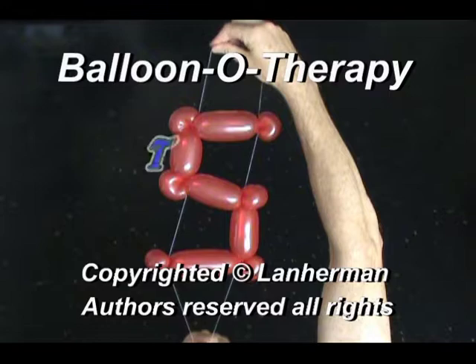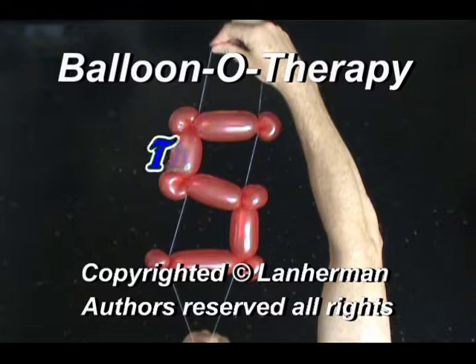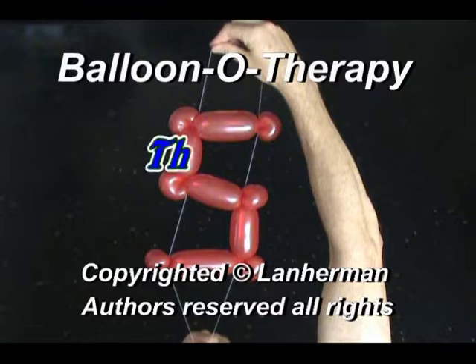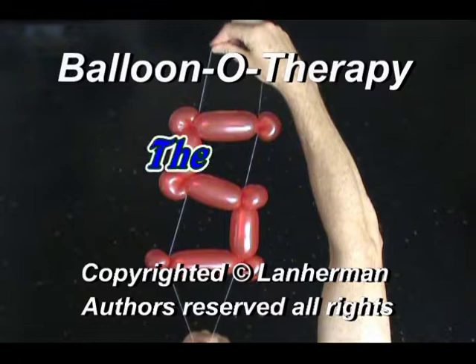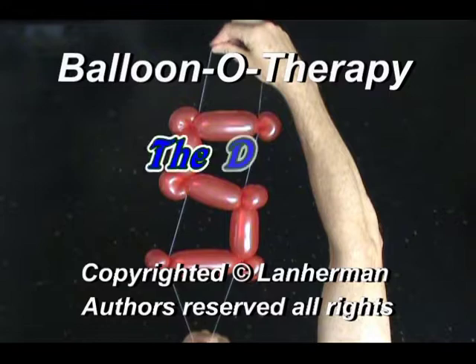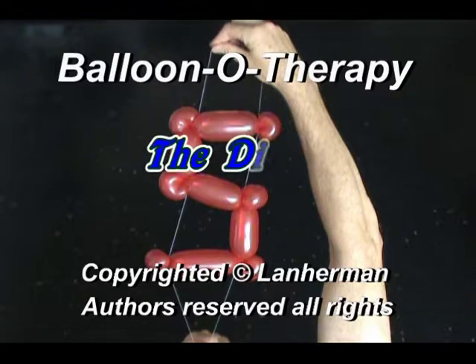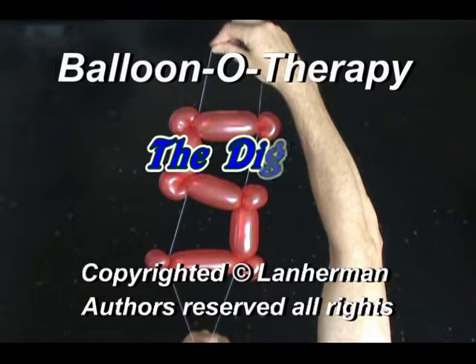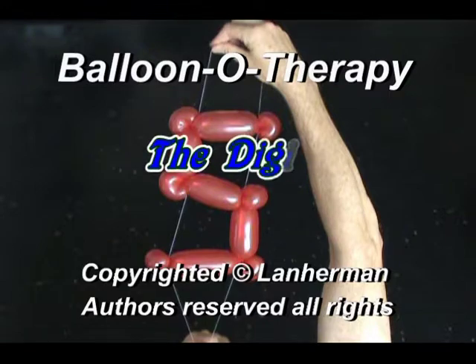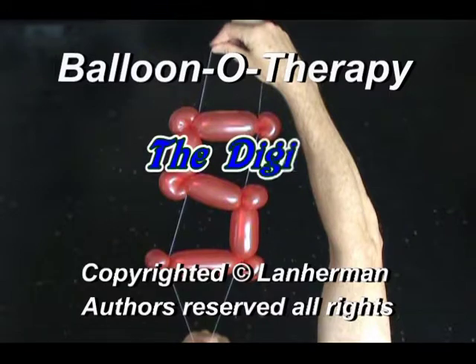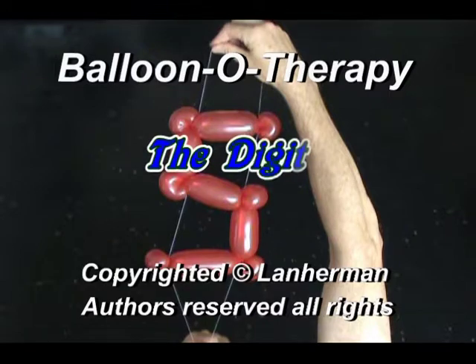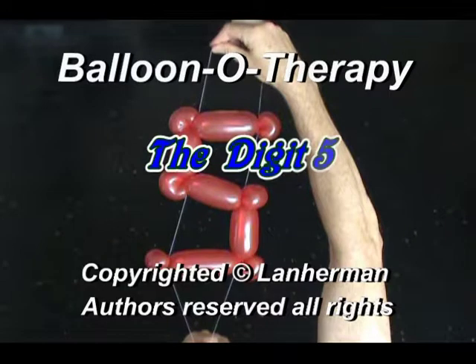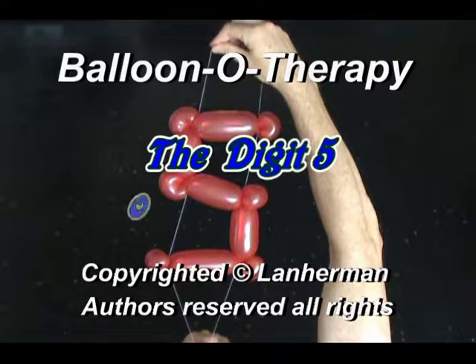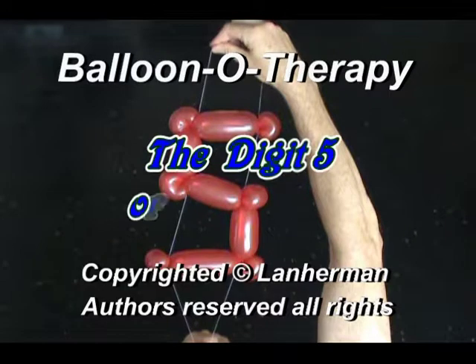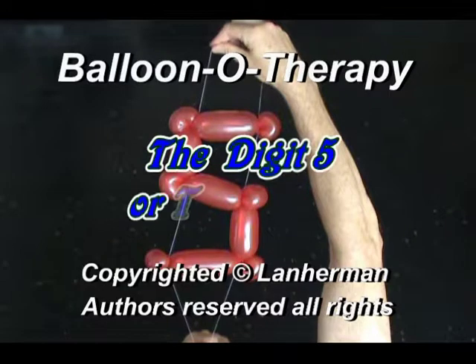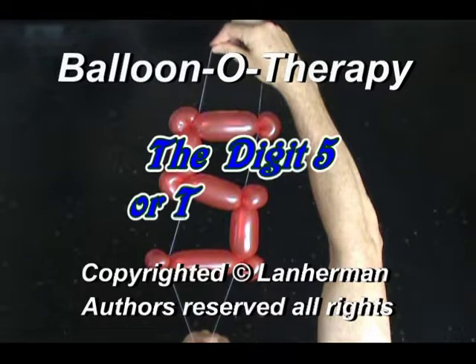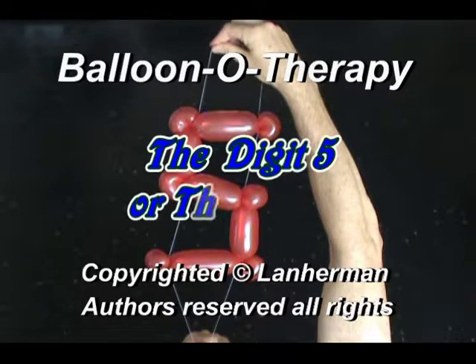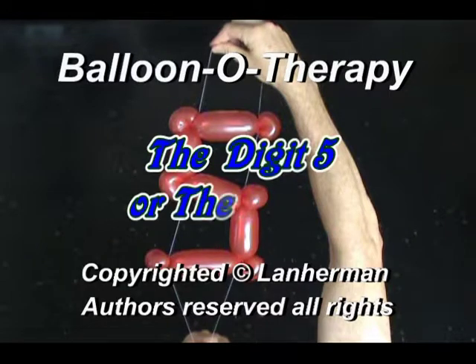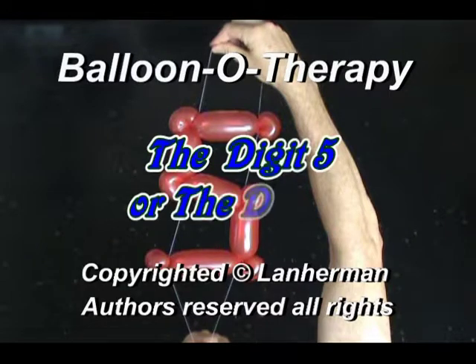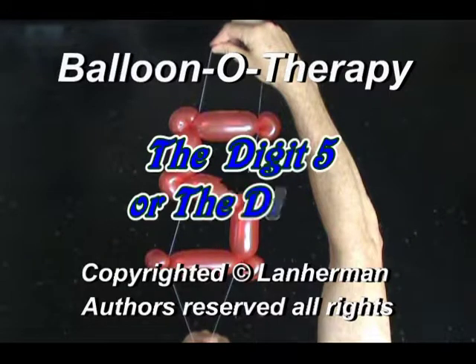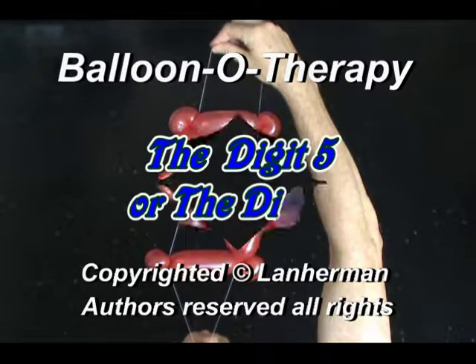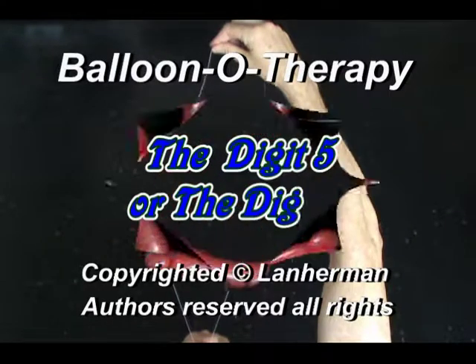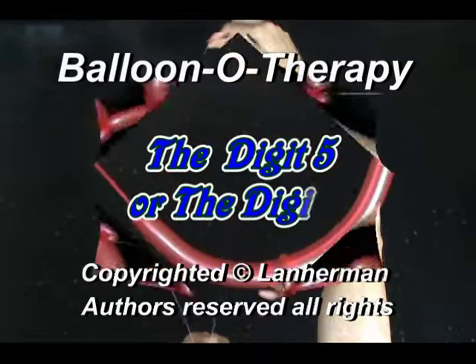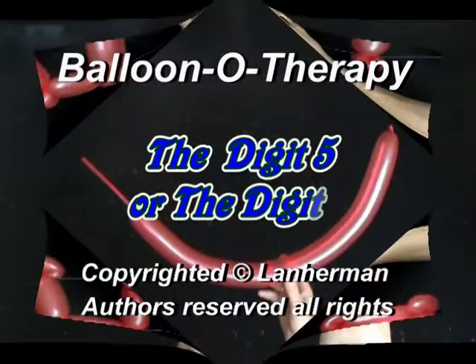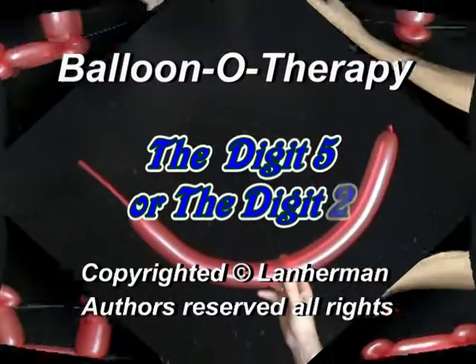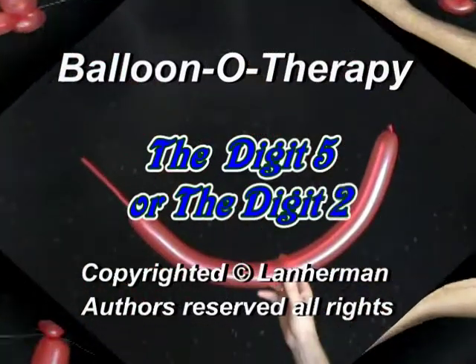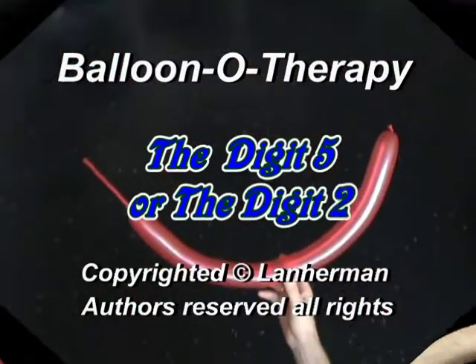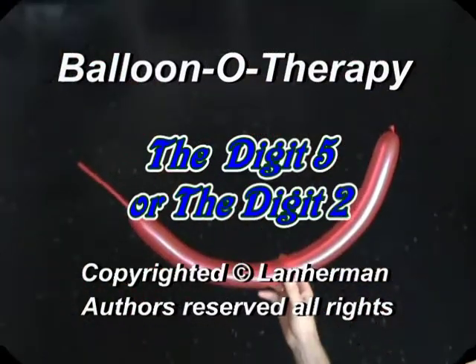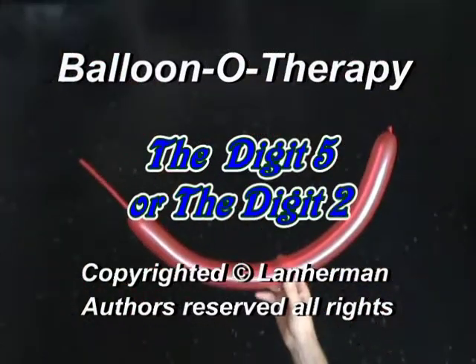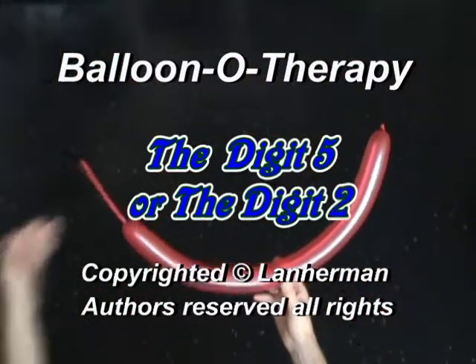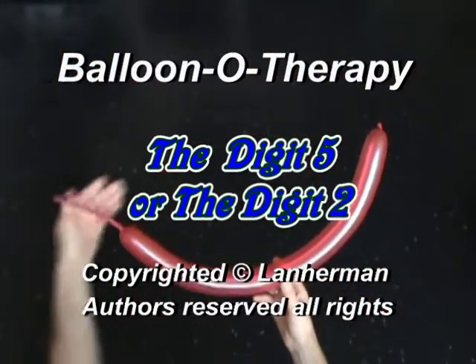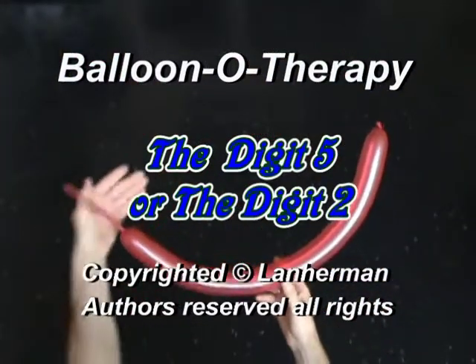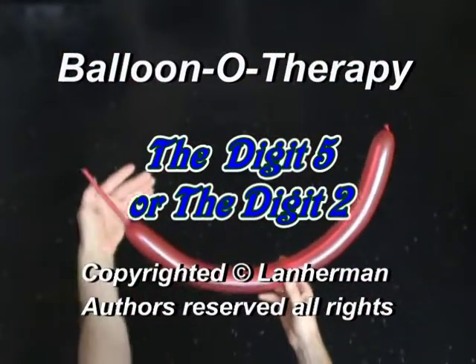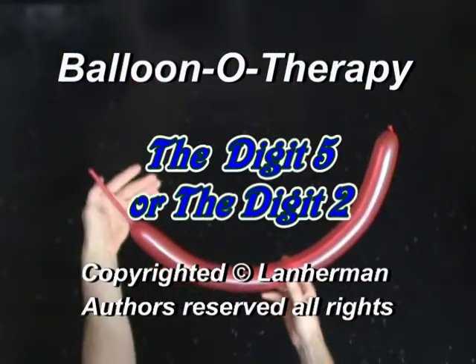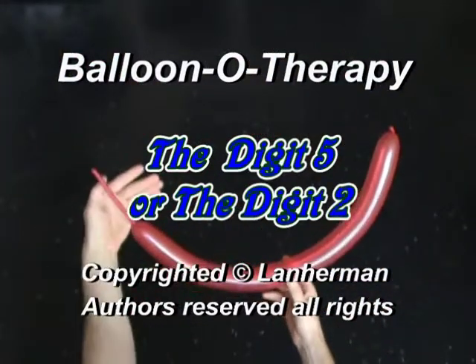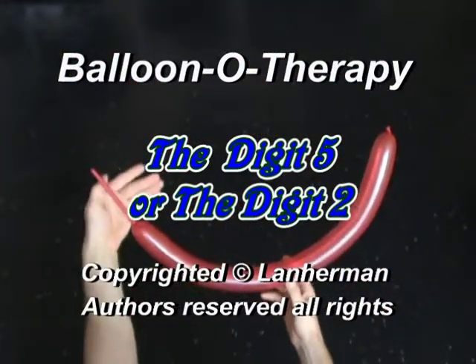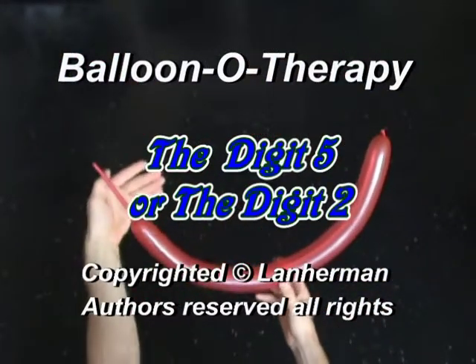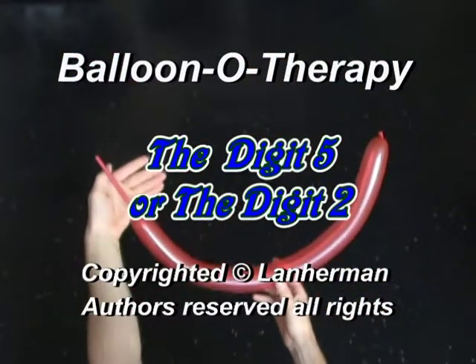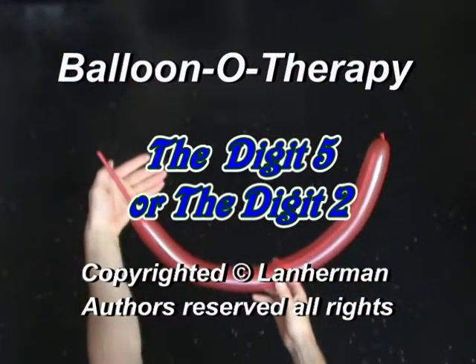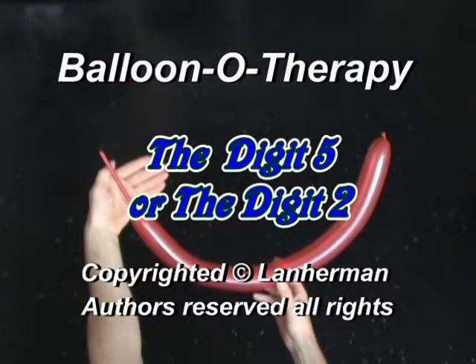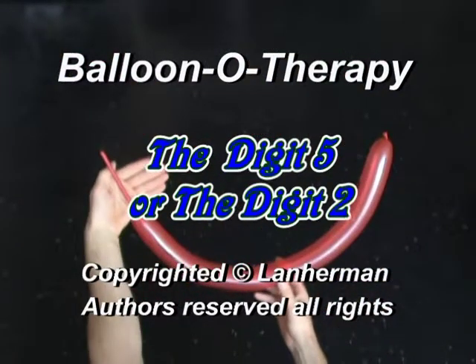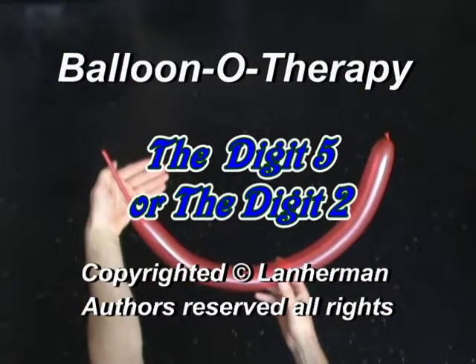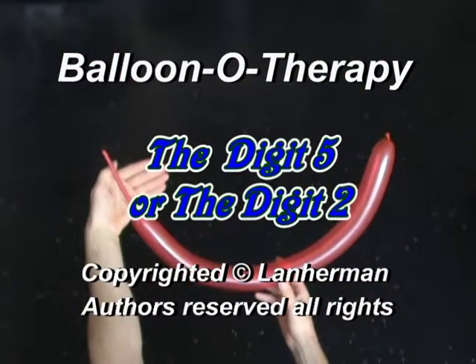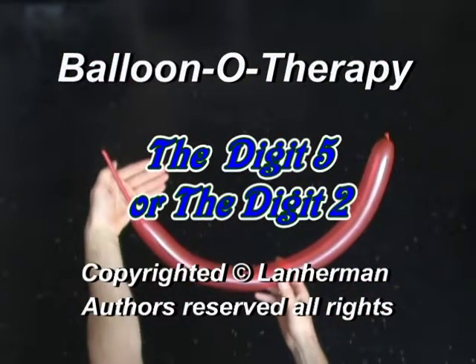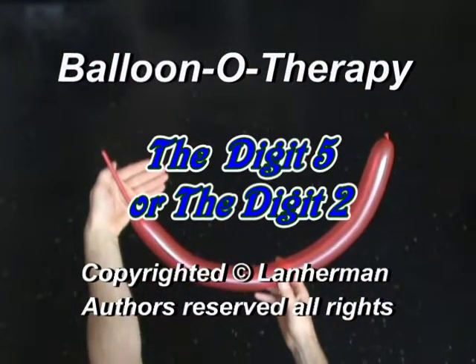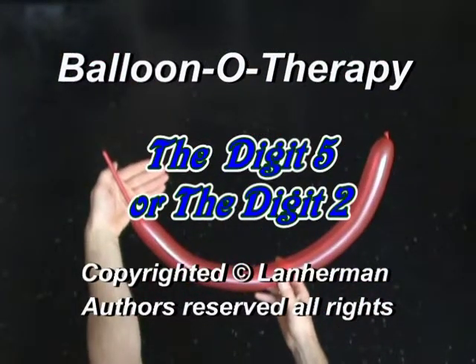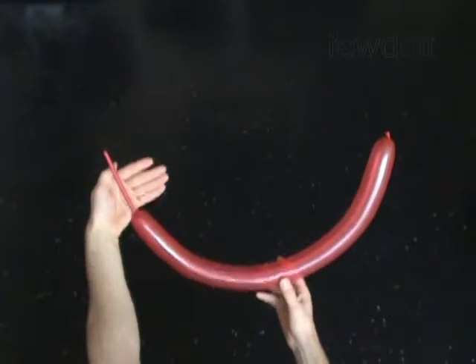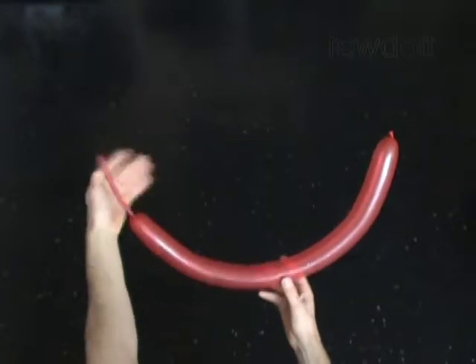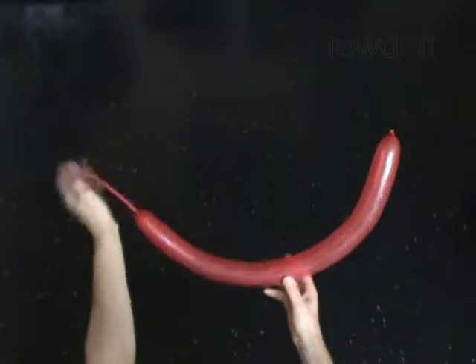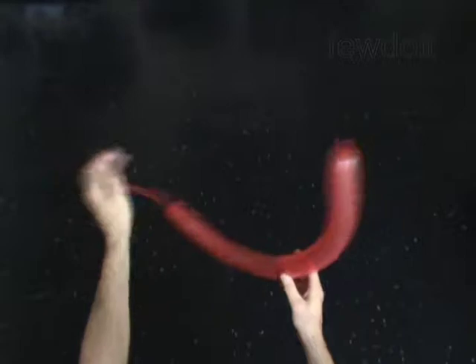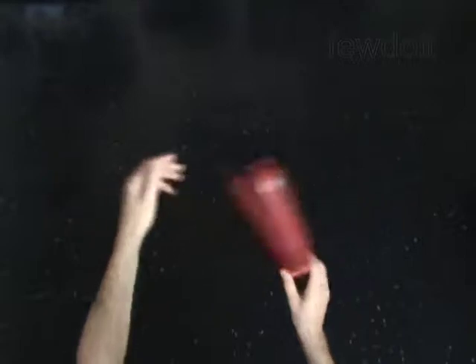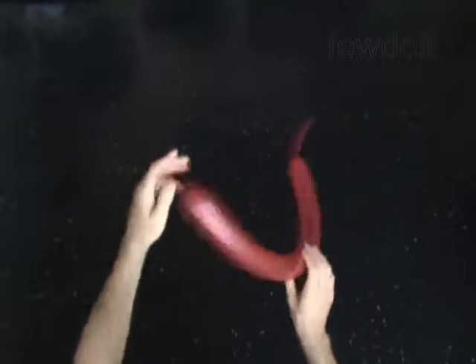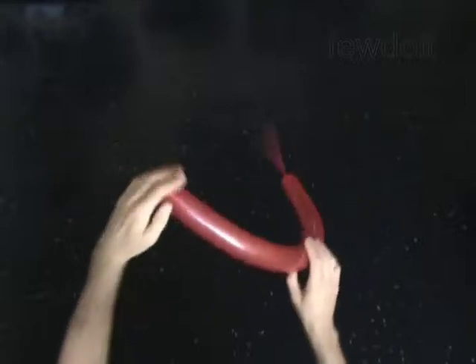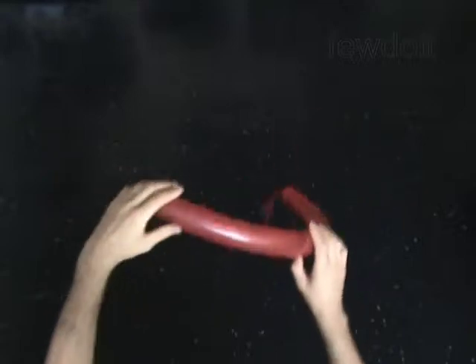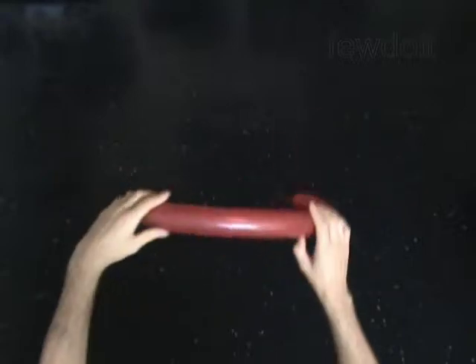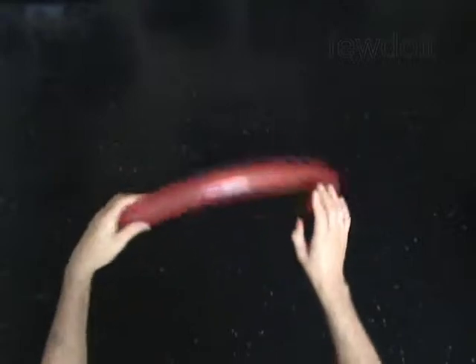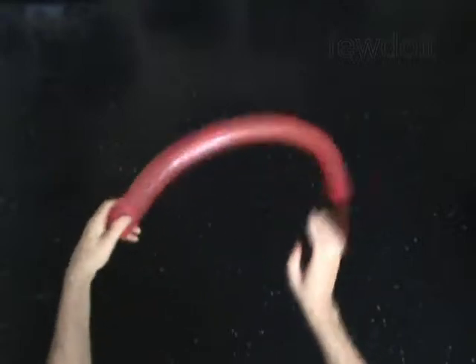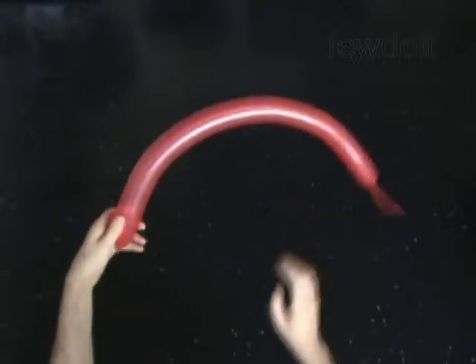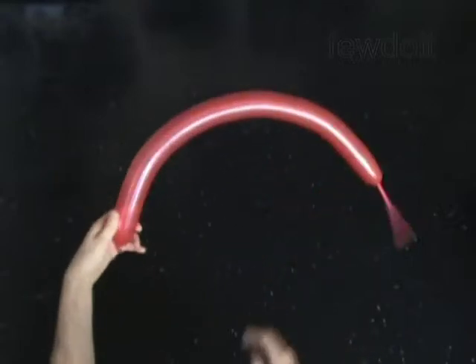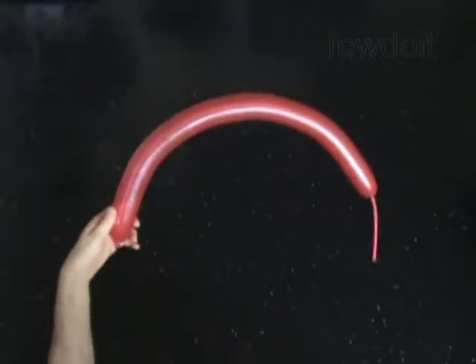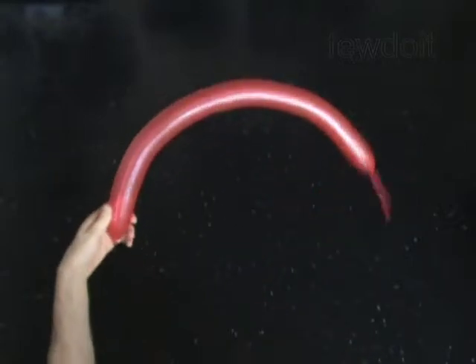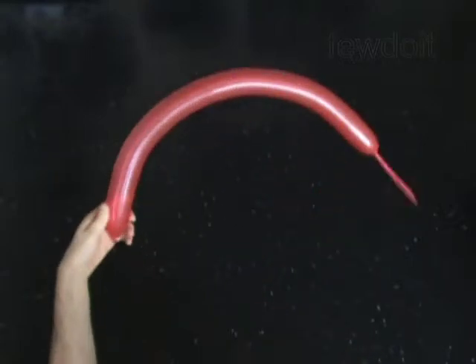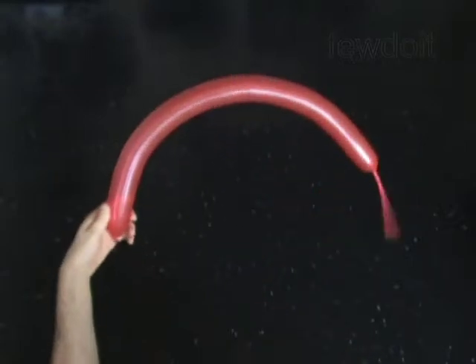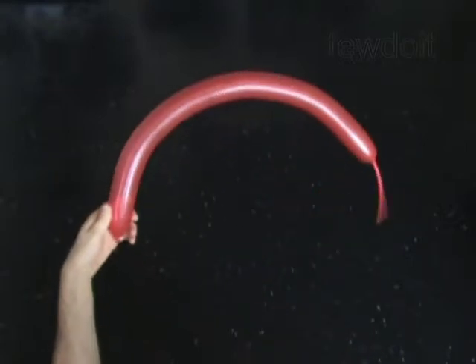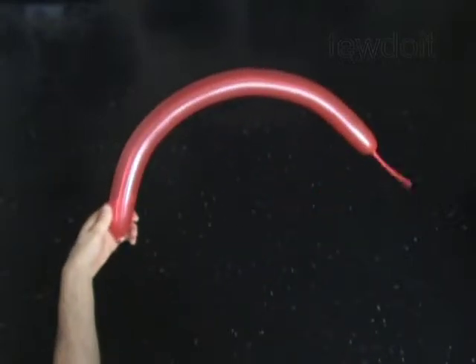Hello. We are going to make a digit 5 or digit 2. Inflate a balloon leaving a 5-inch flat tail.